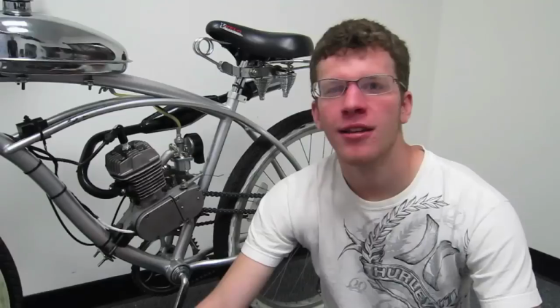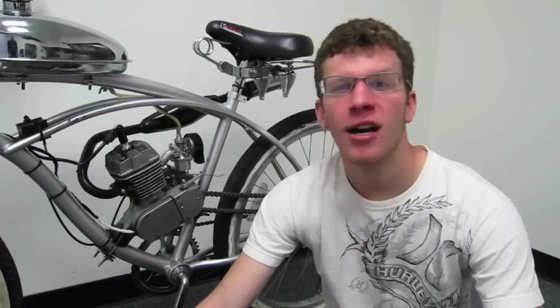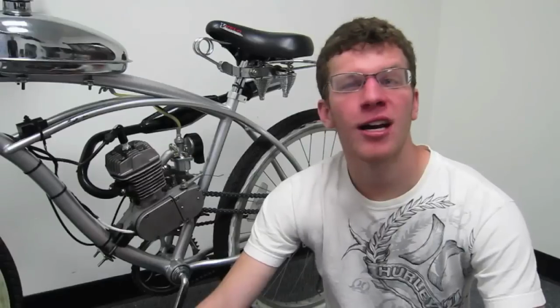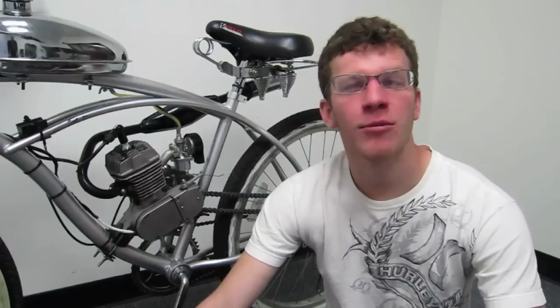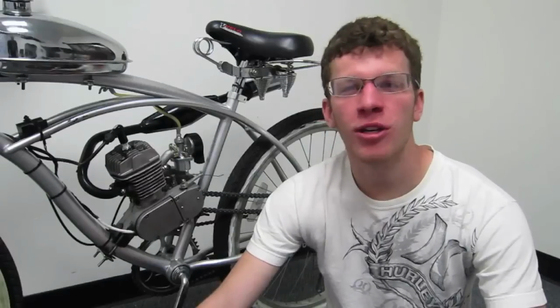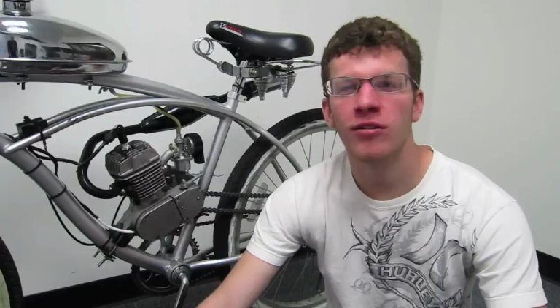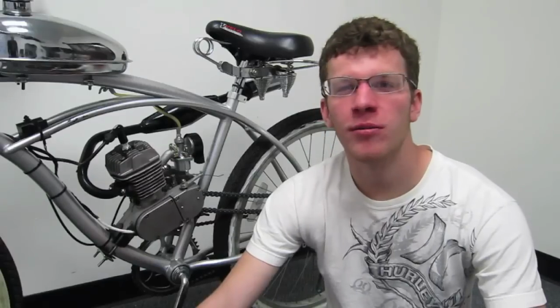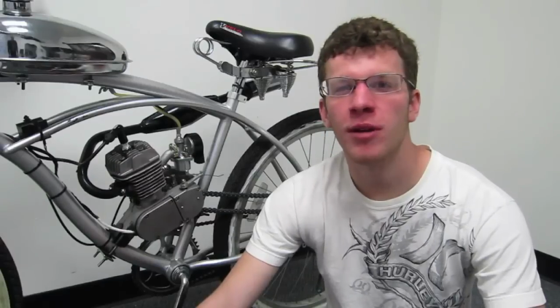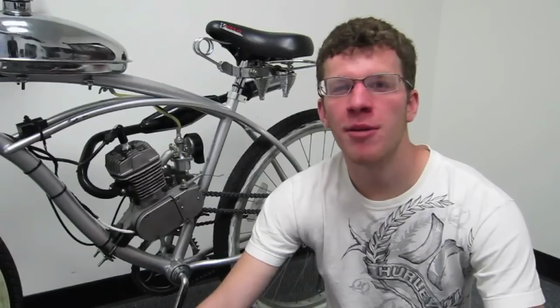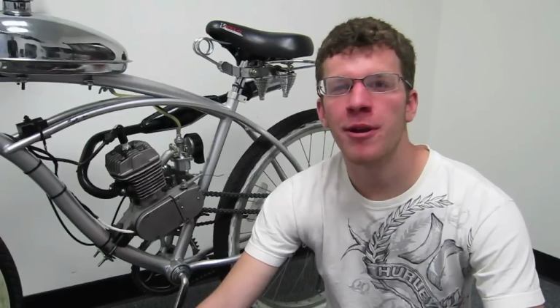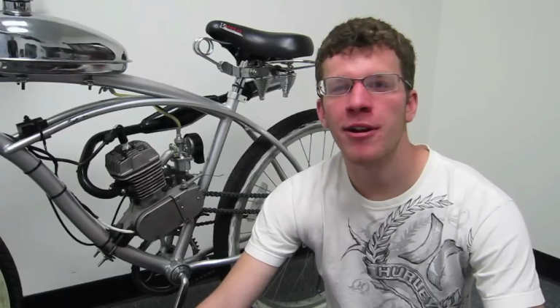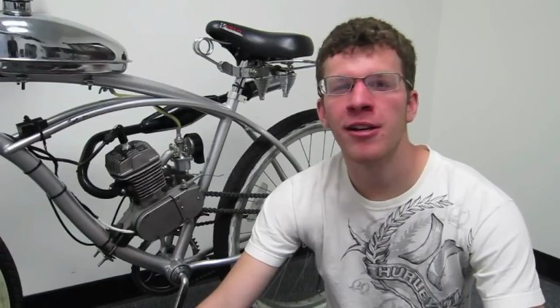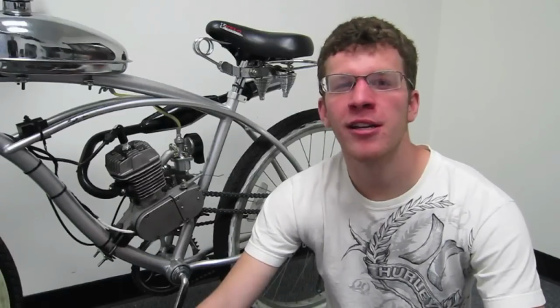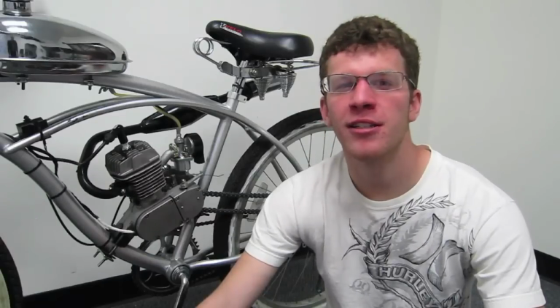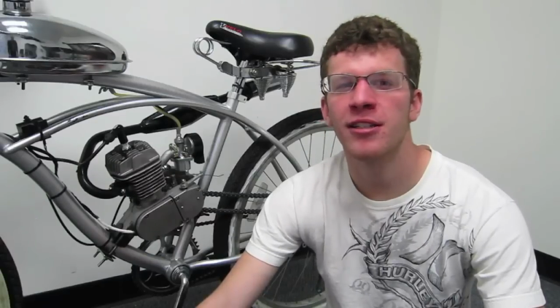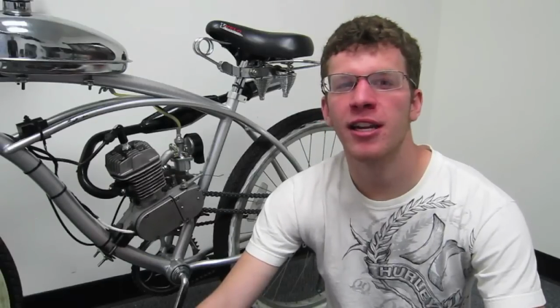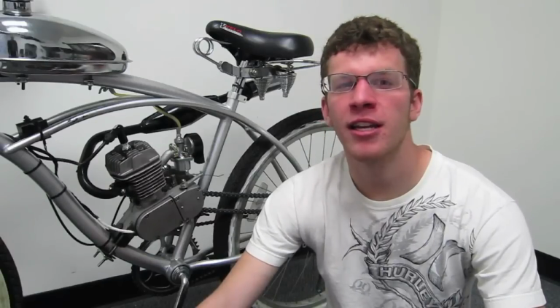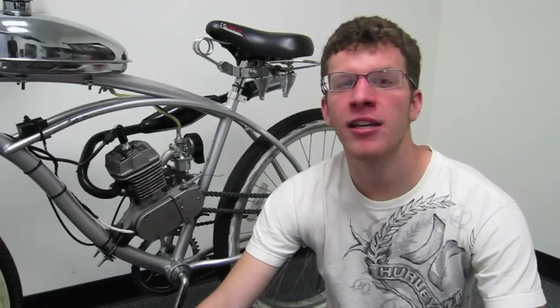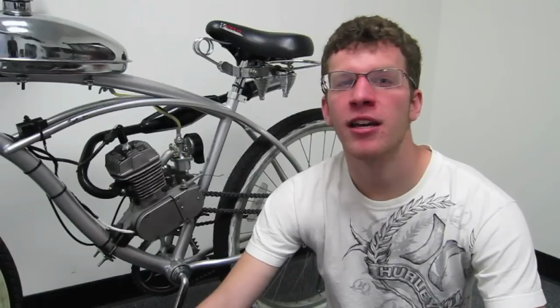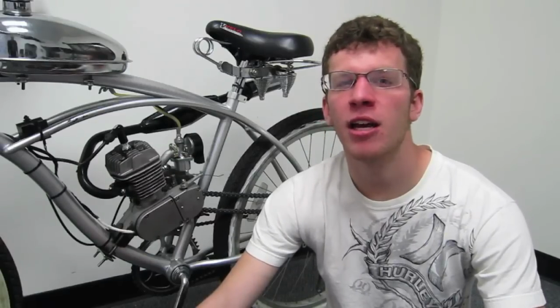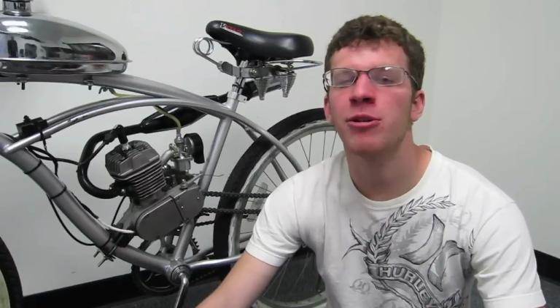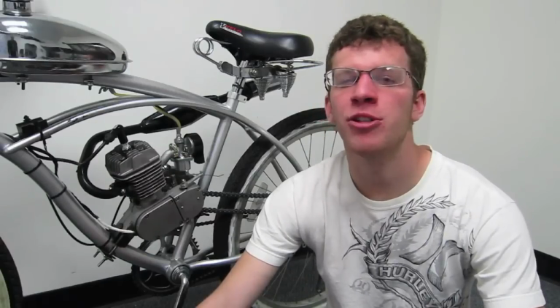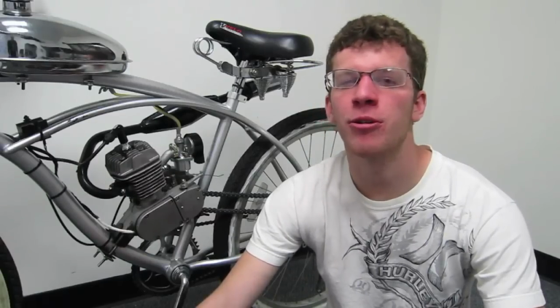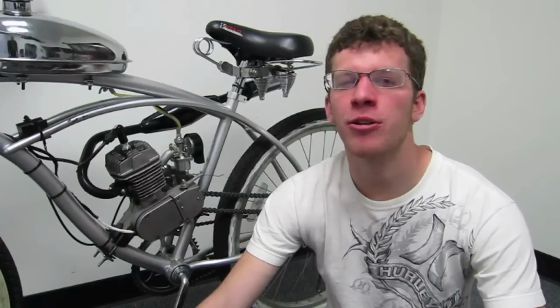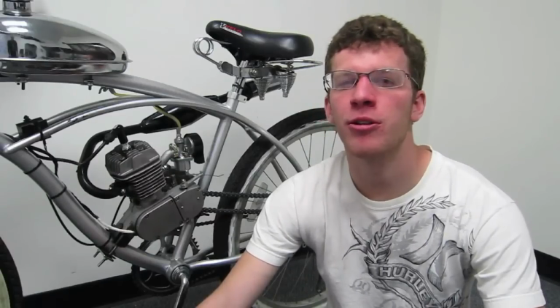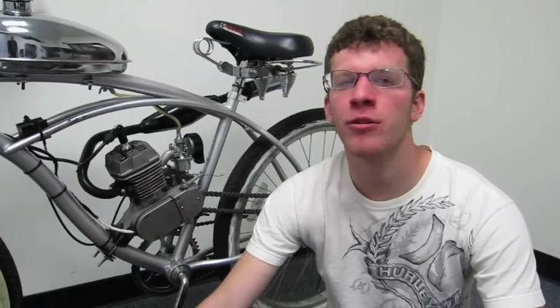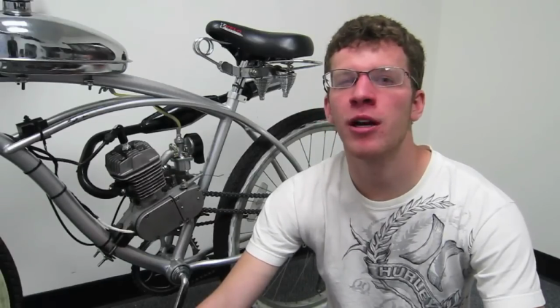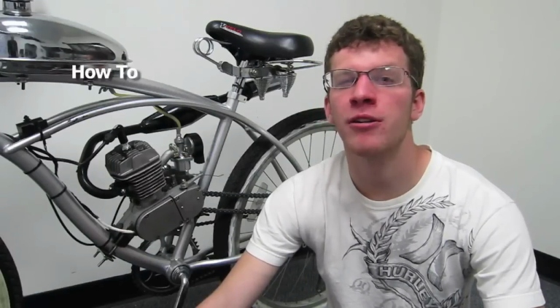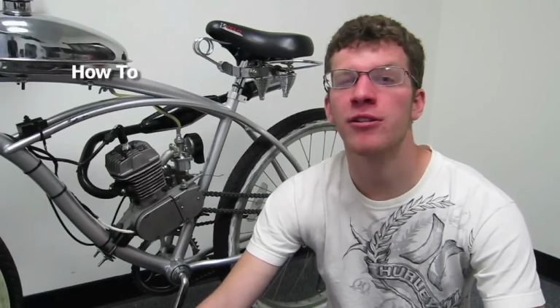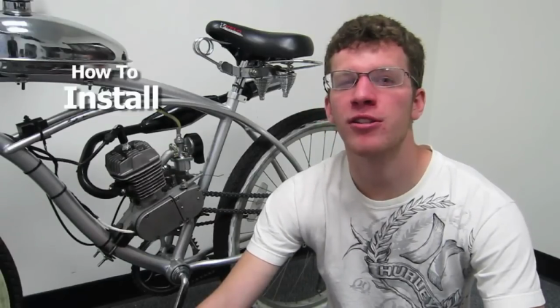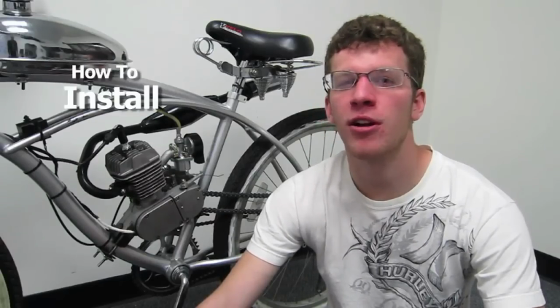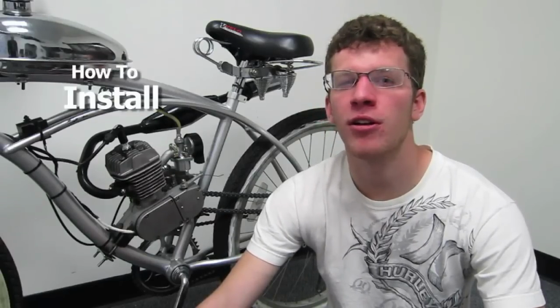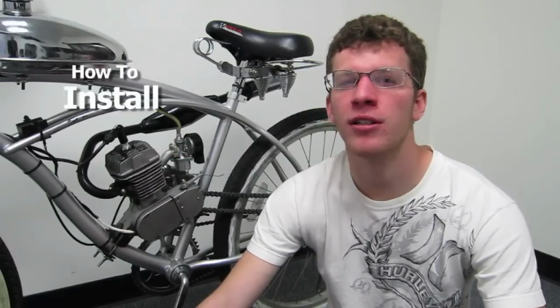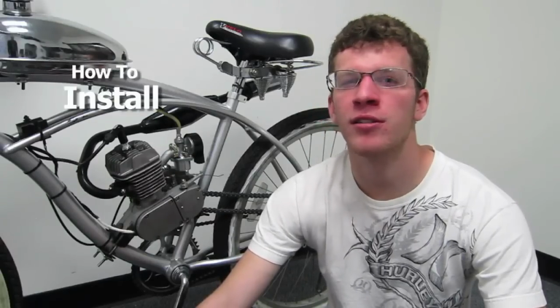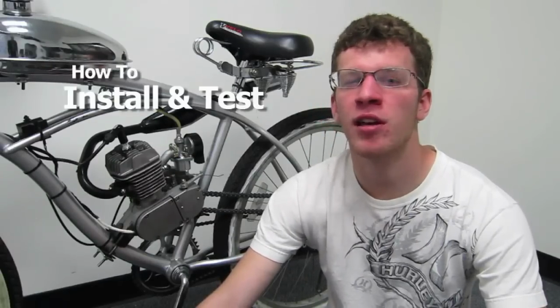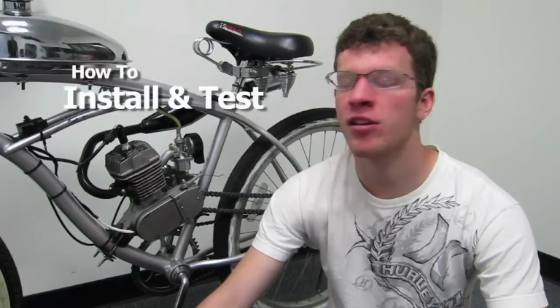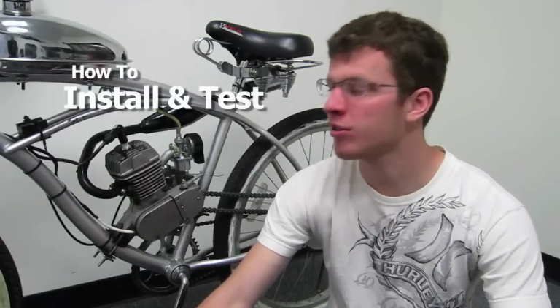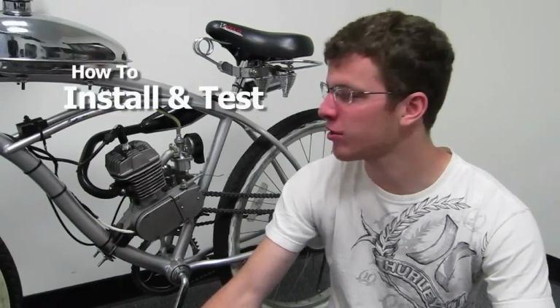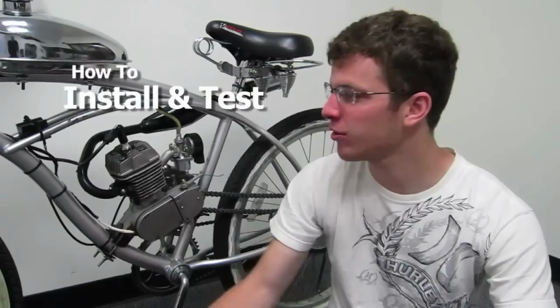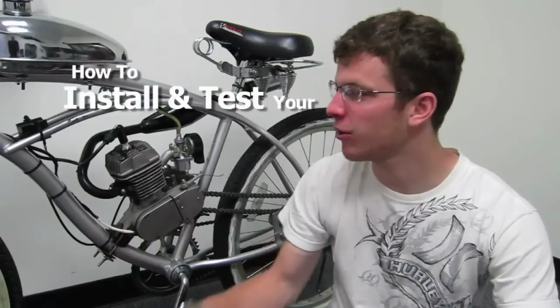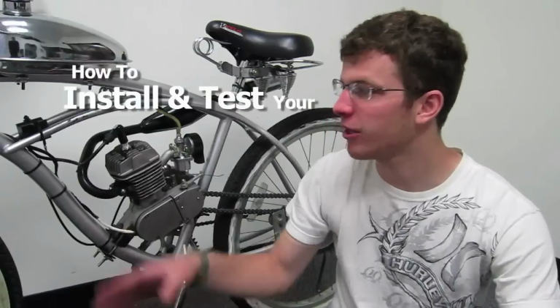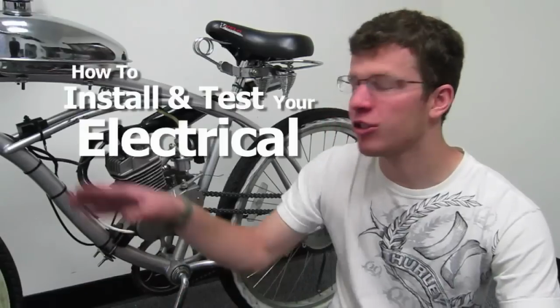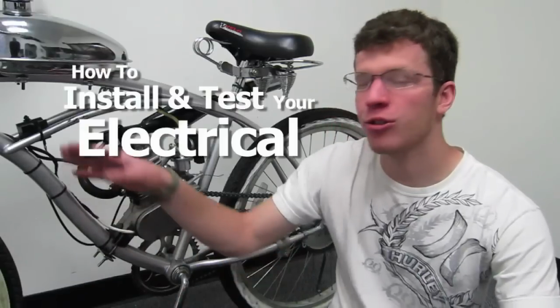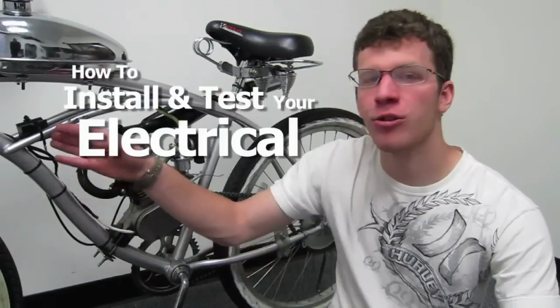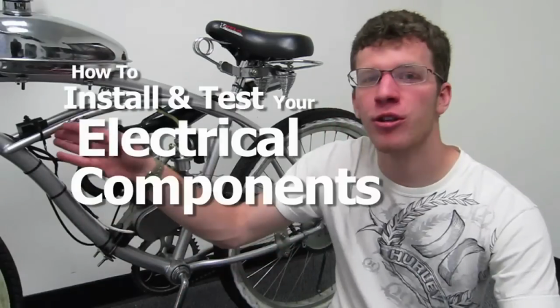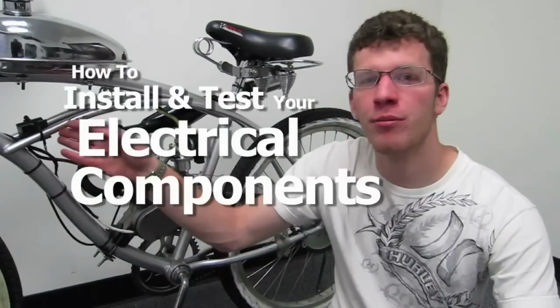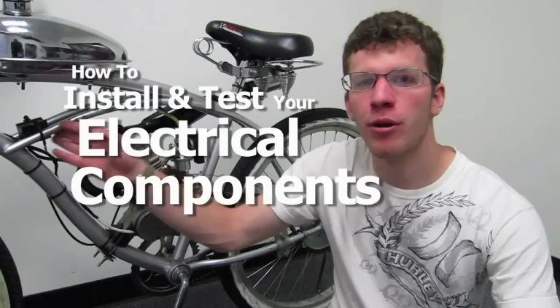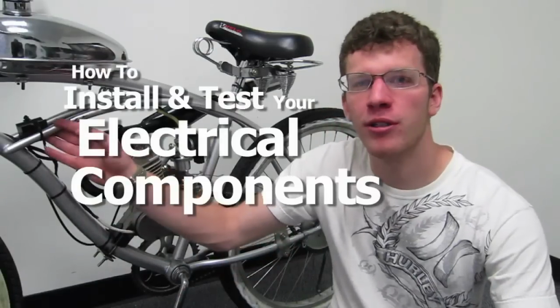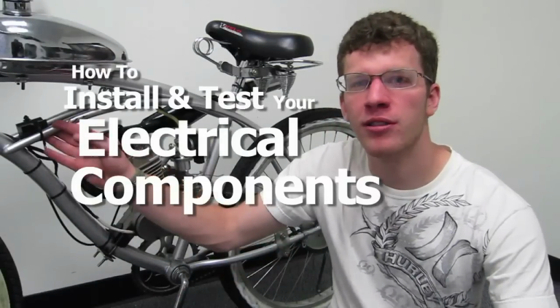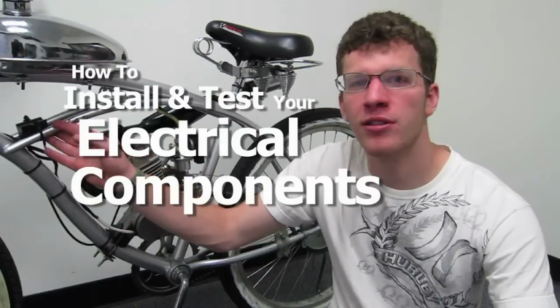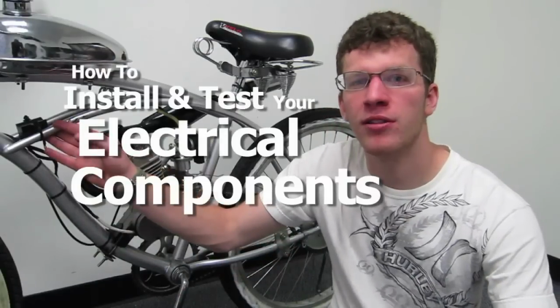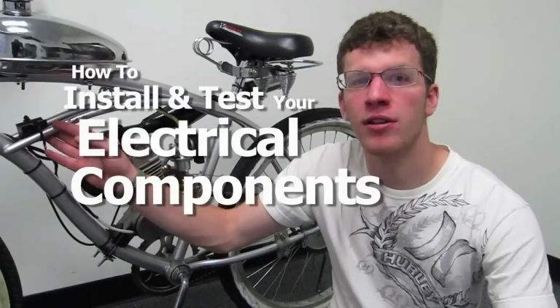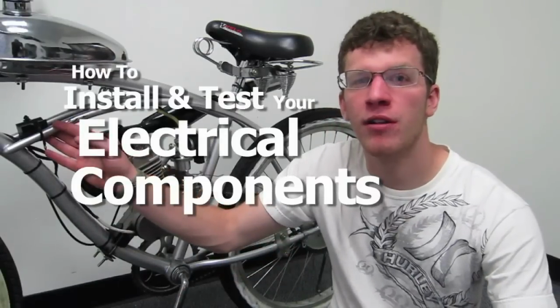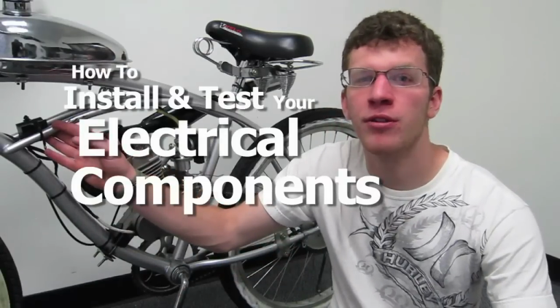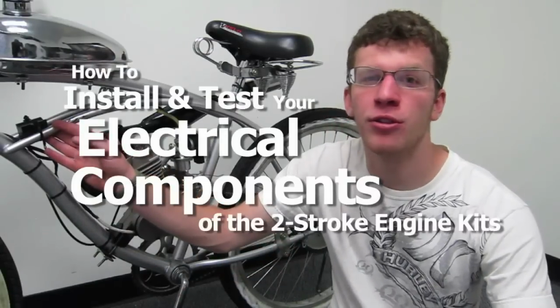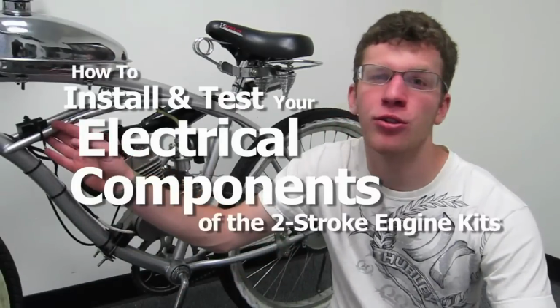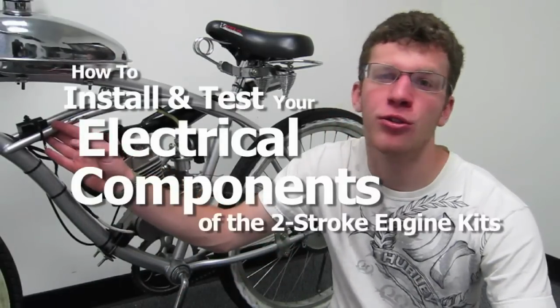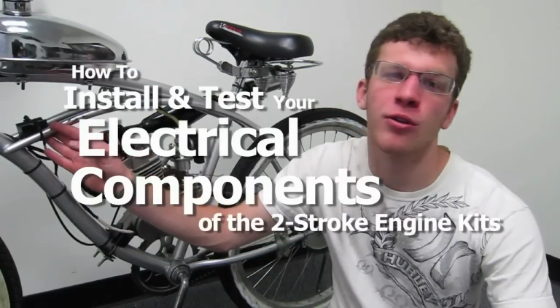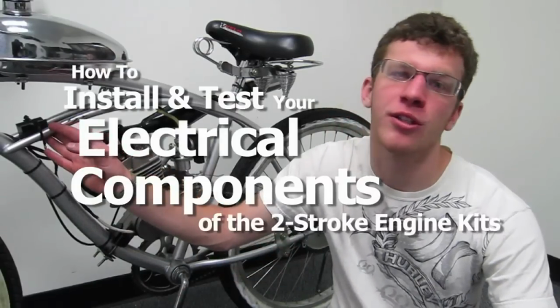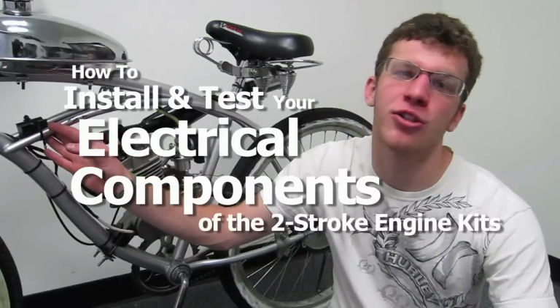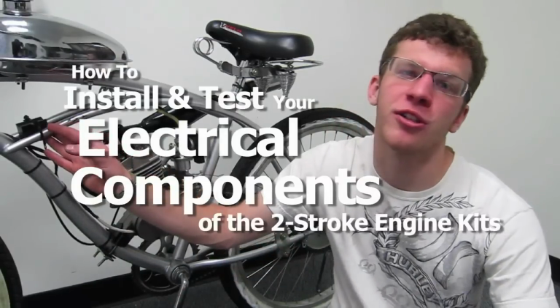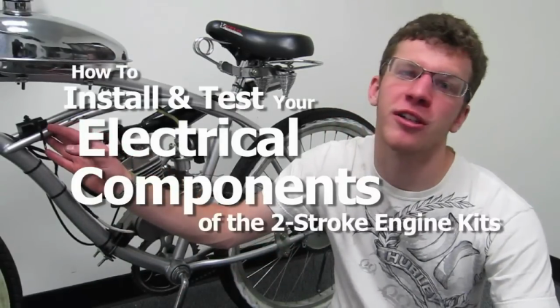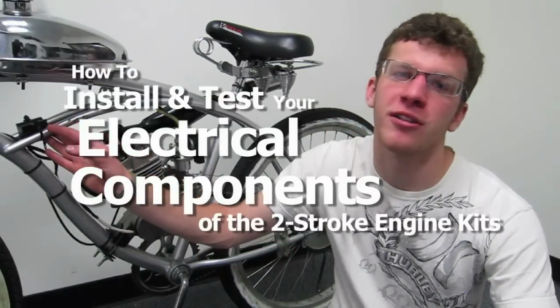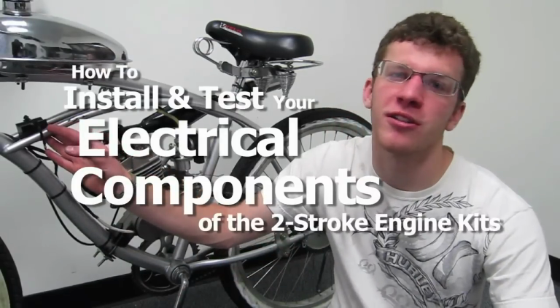Hi, I'm Johnny from Bikeberry, and today I'll be showing you how to install and test the electrical components of the two-stroke engine kits.